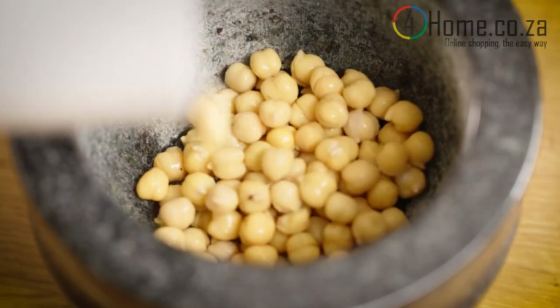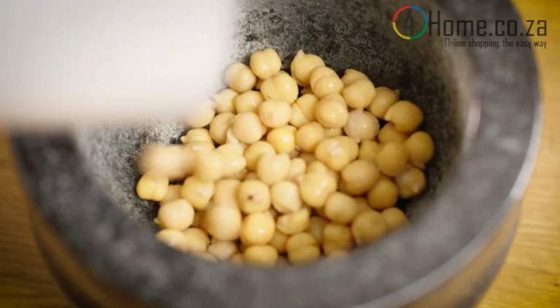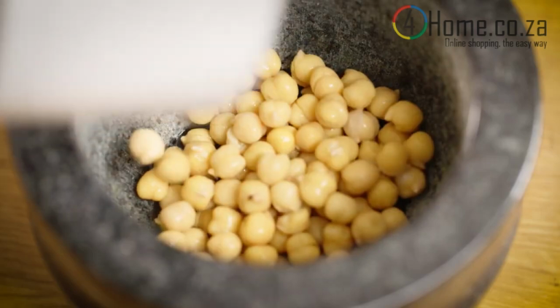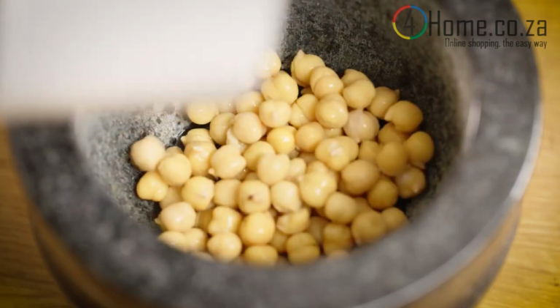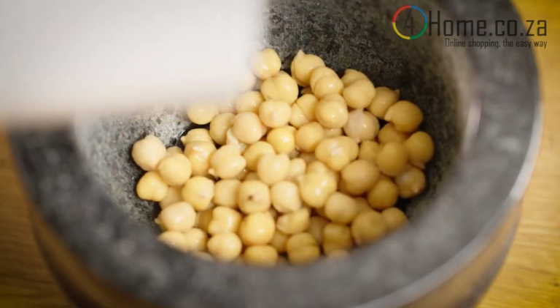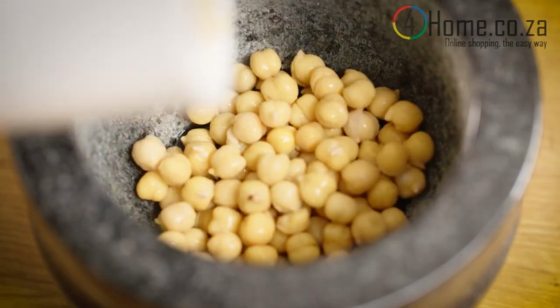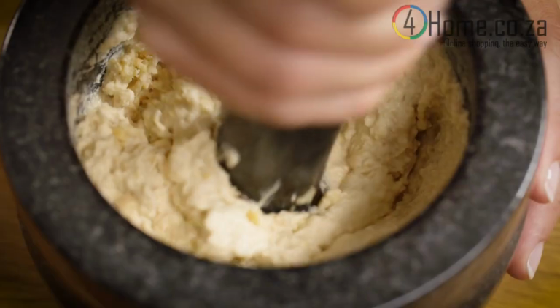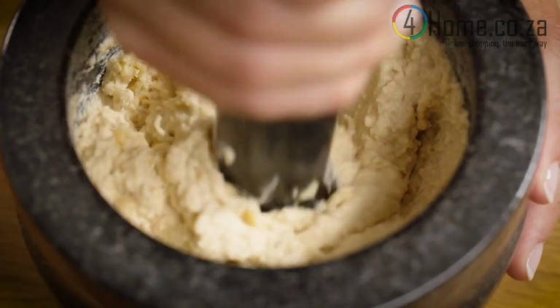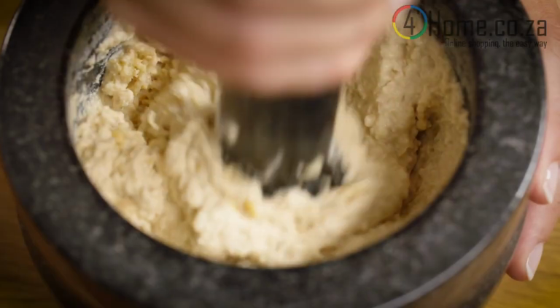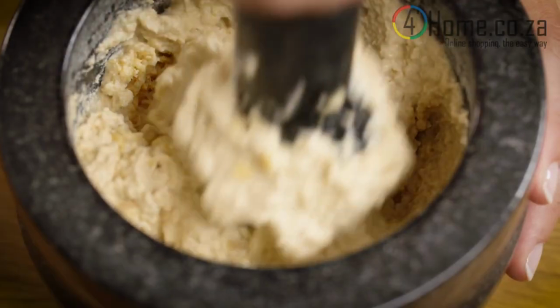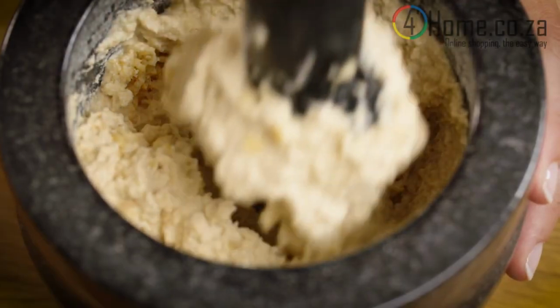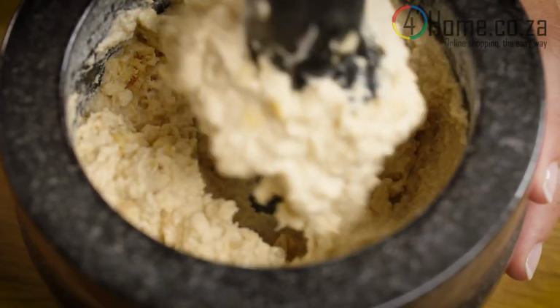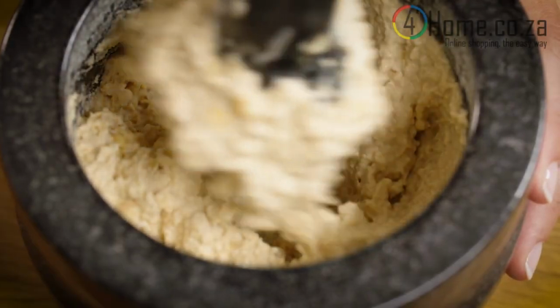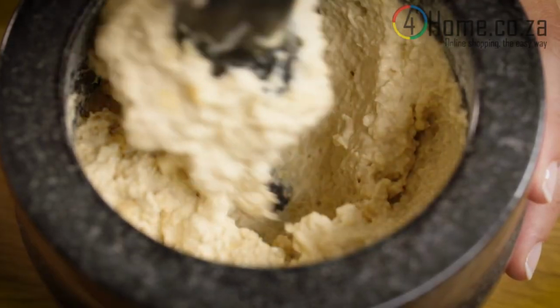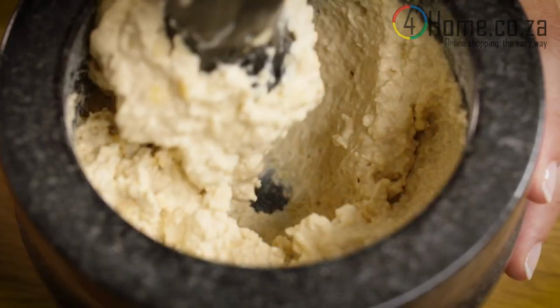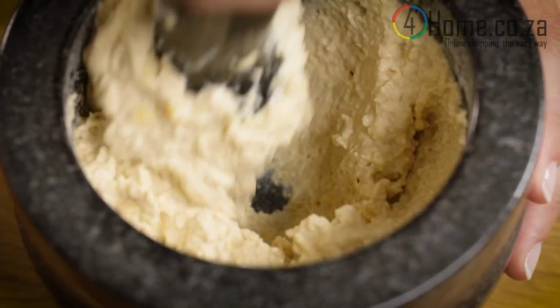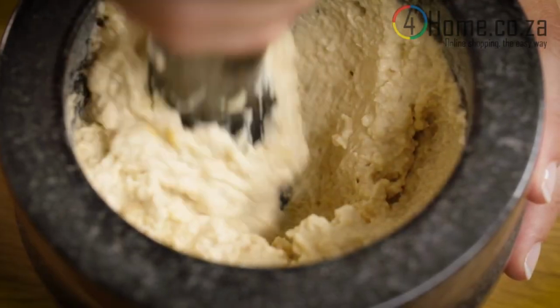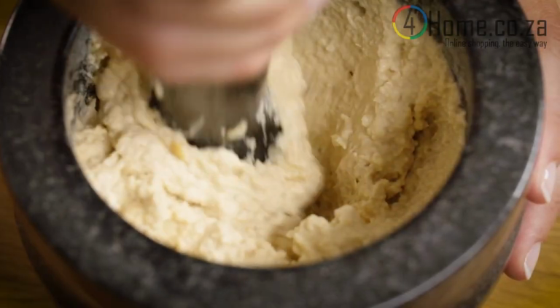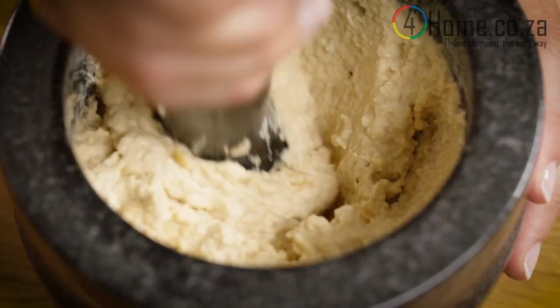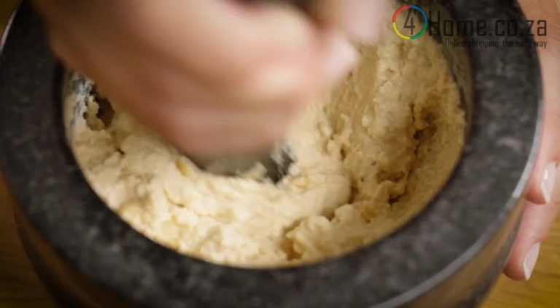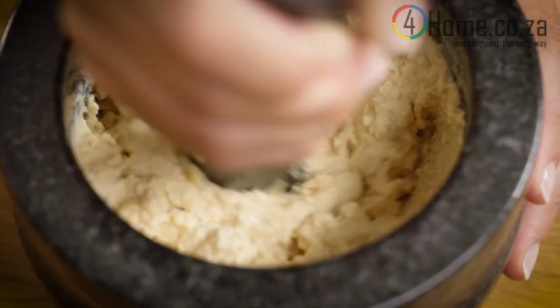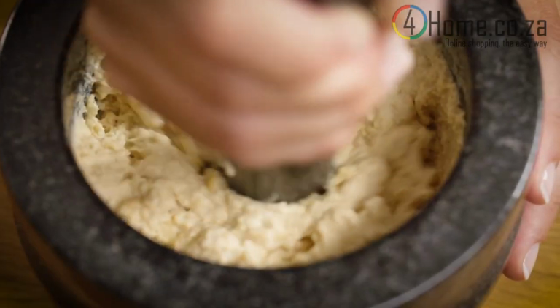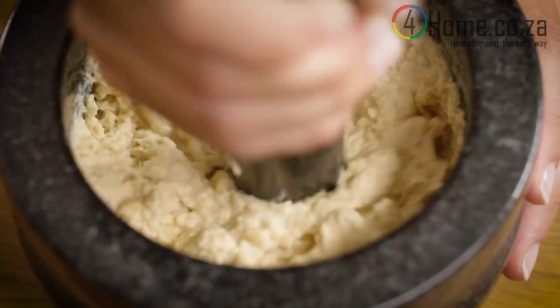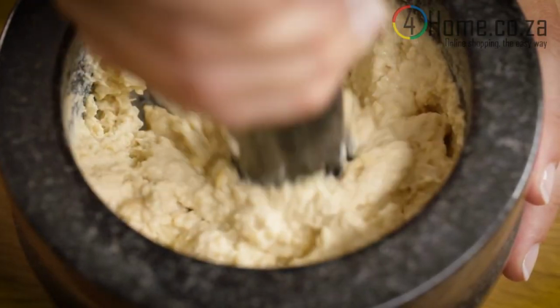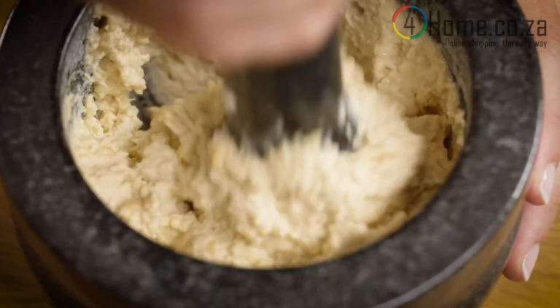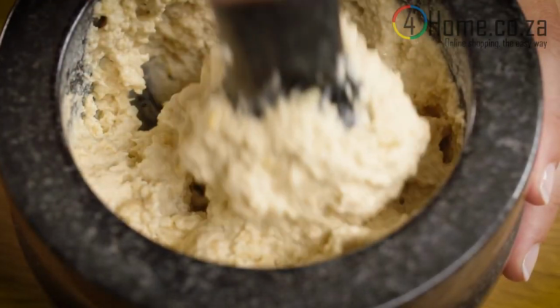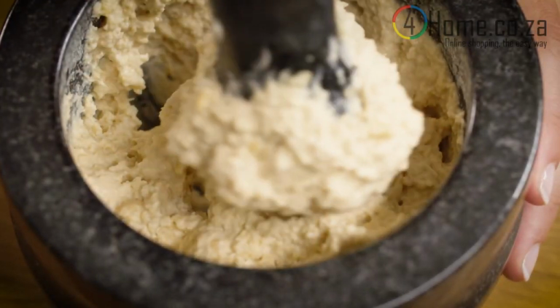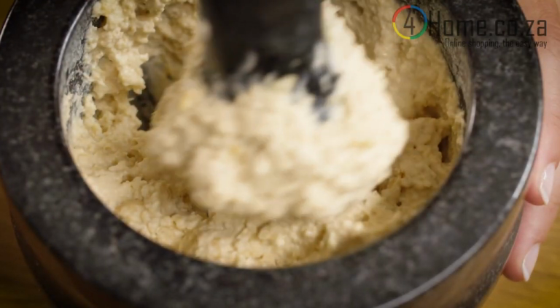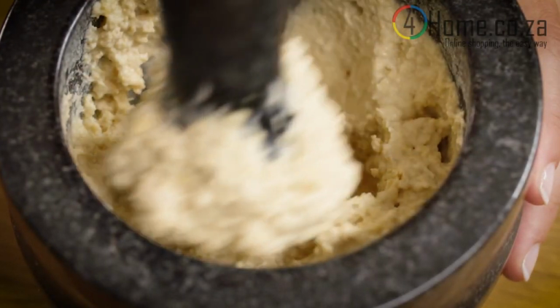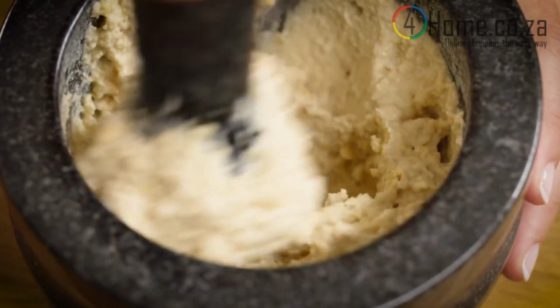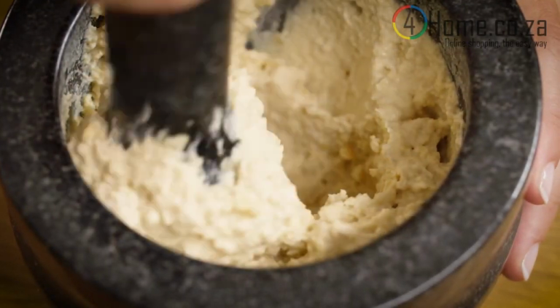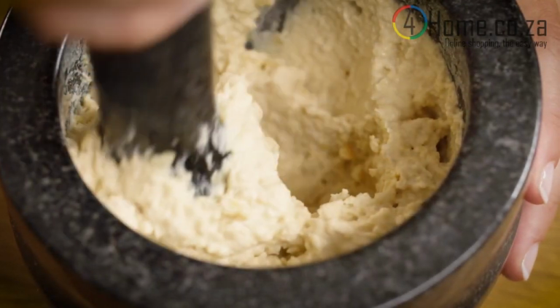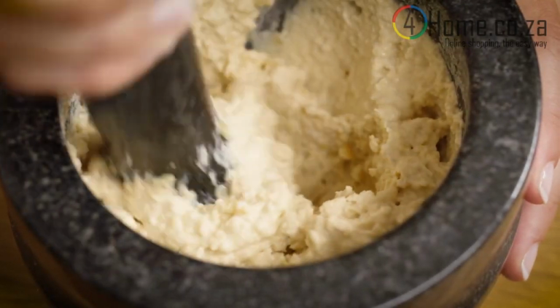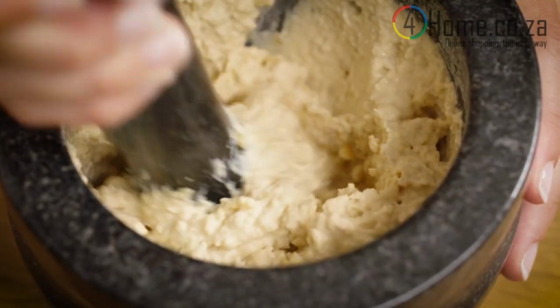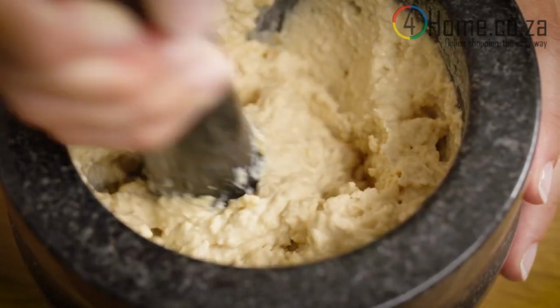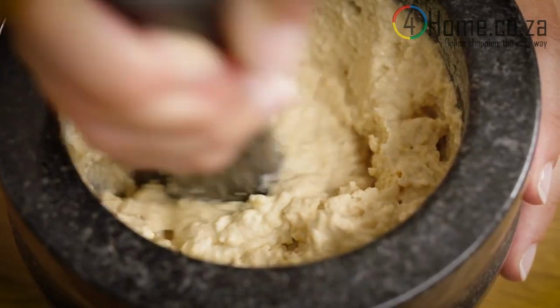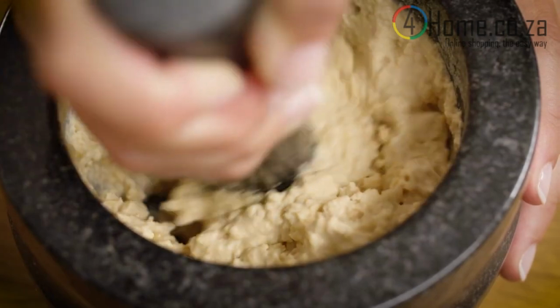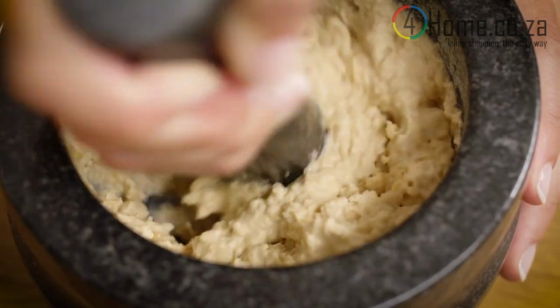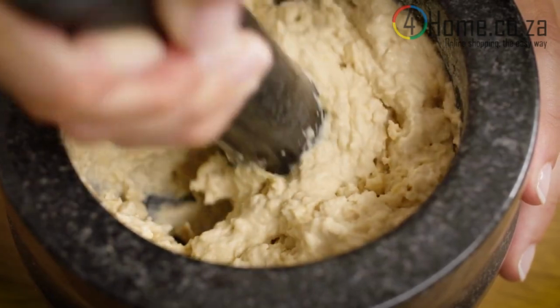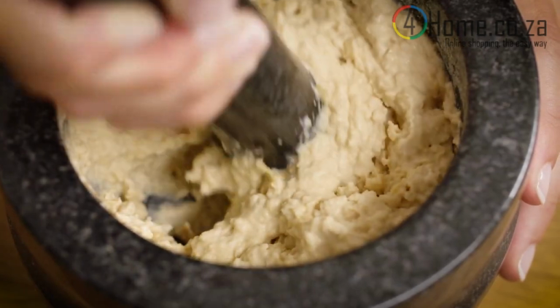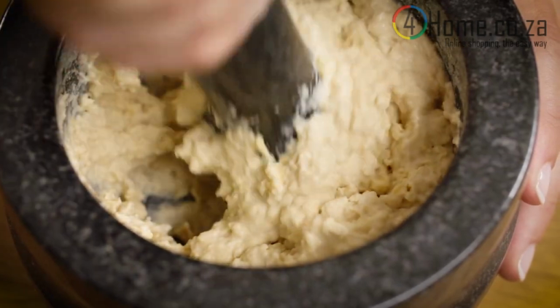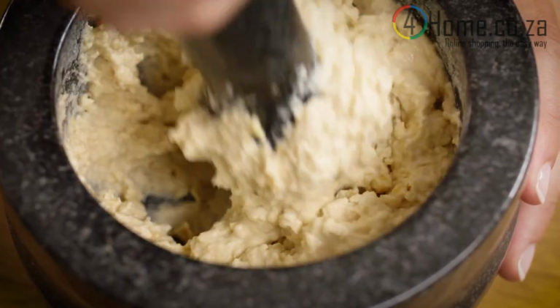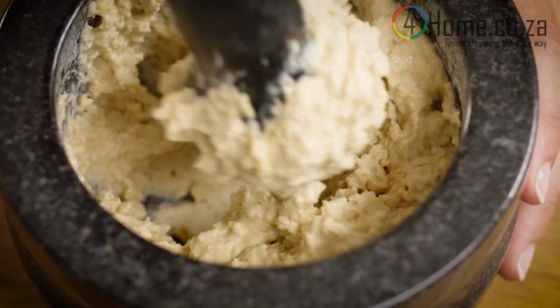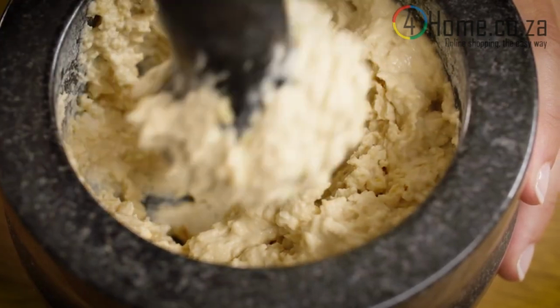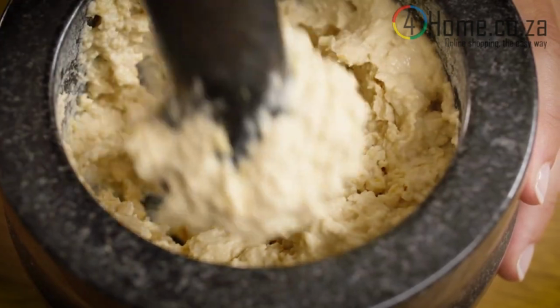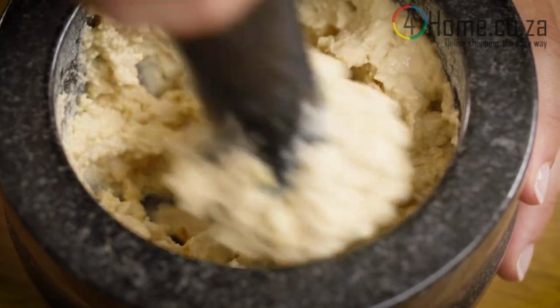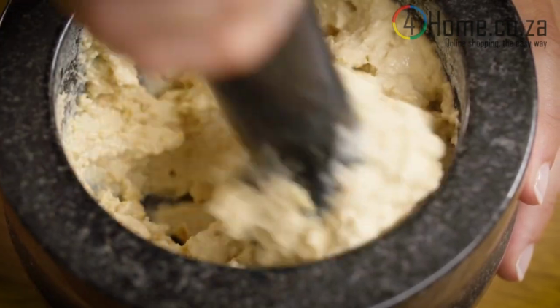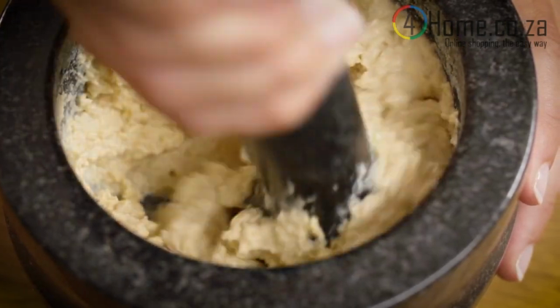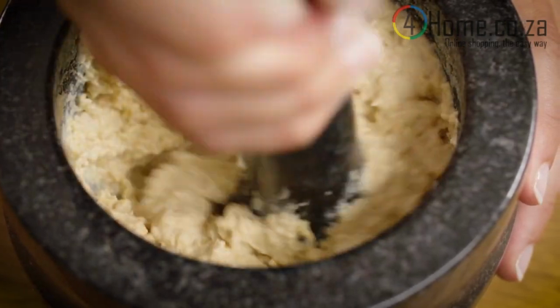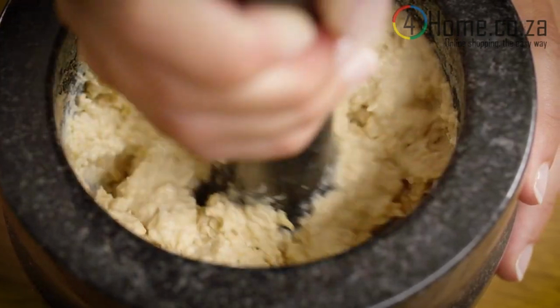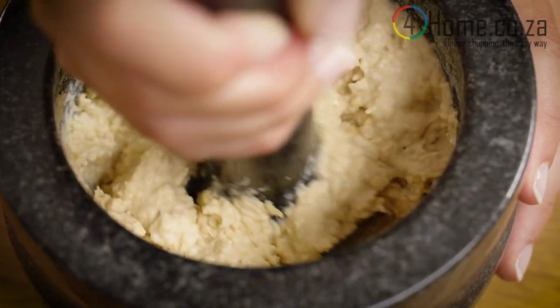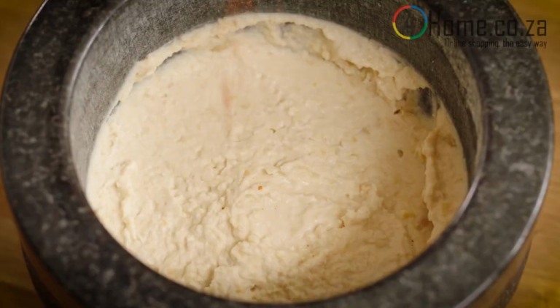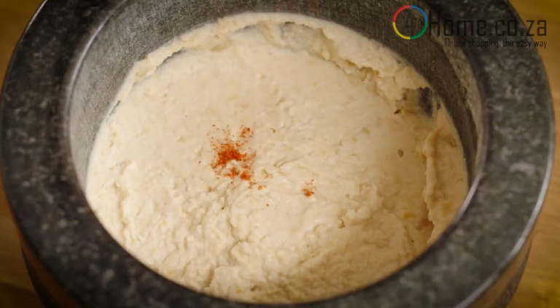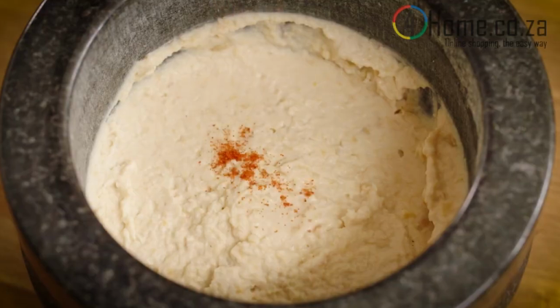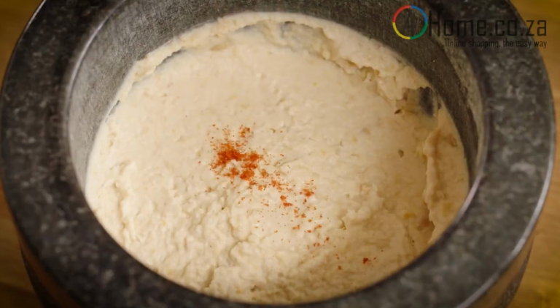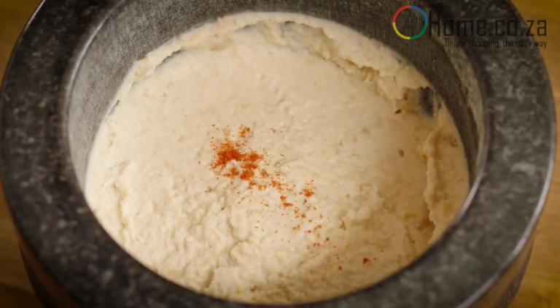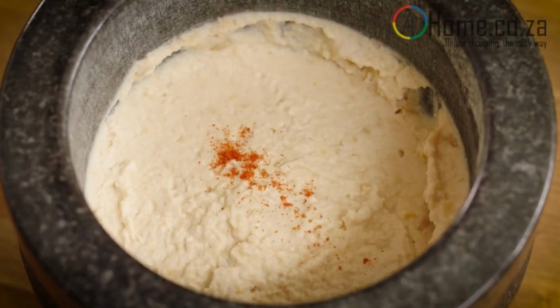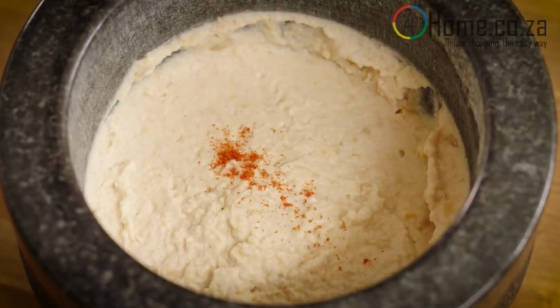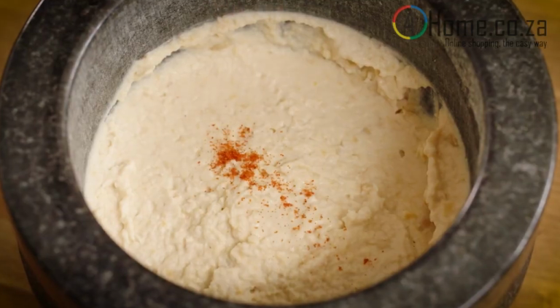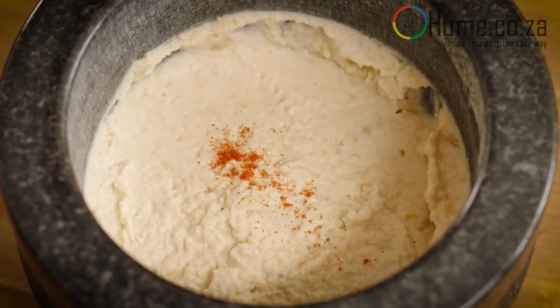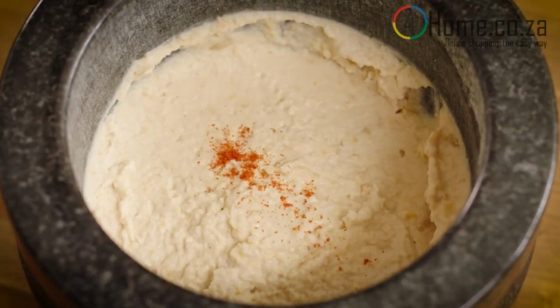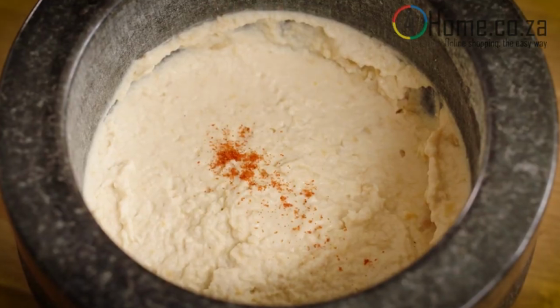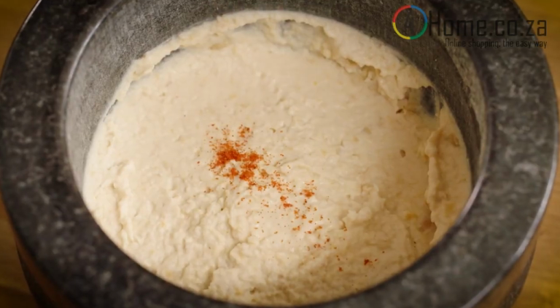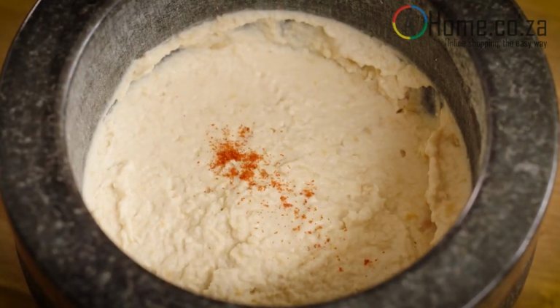However, due to the porous nature of granite, ingredients, flavour and aroma can easily become trapped in the pores.